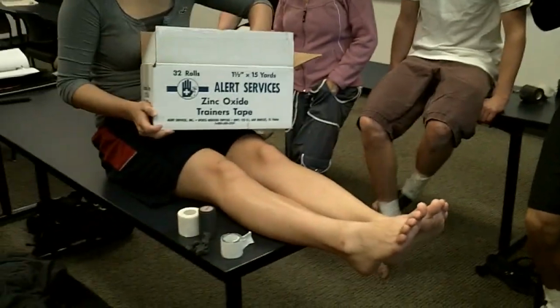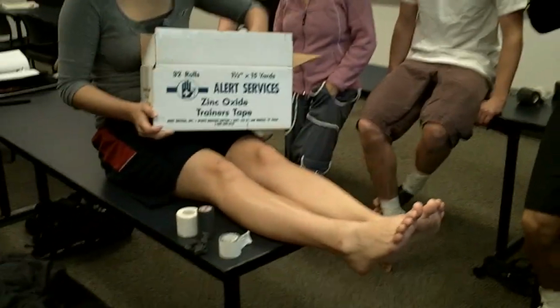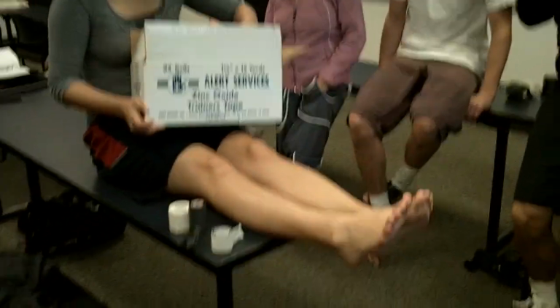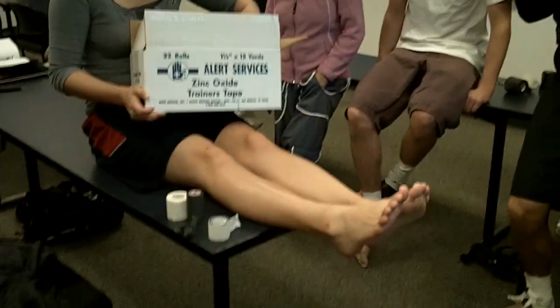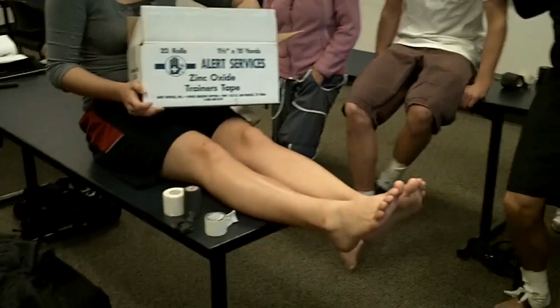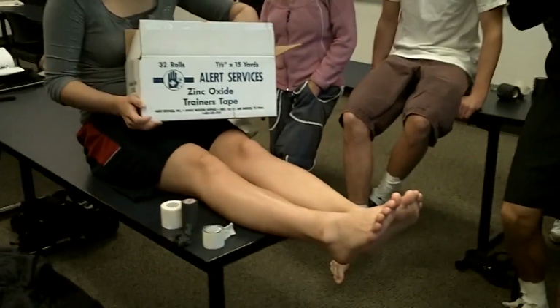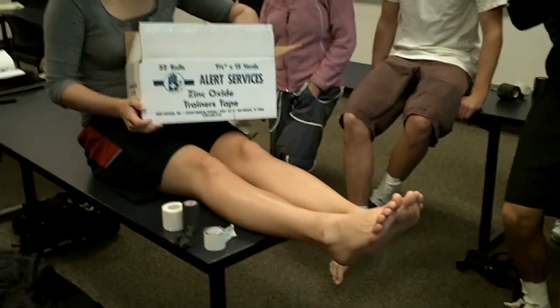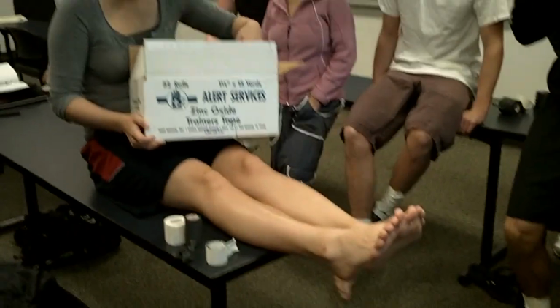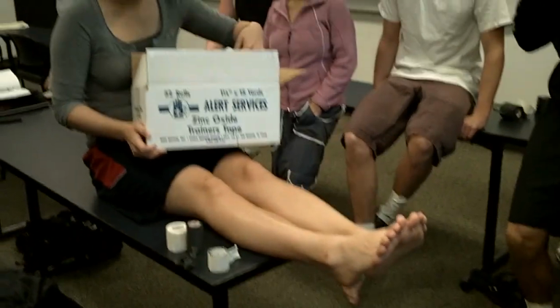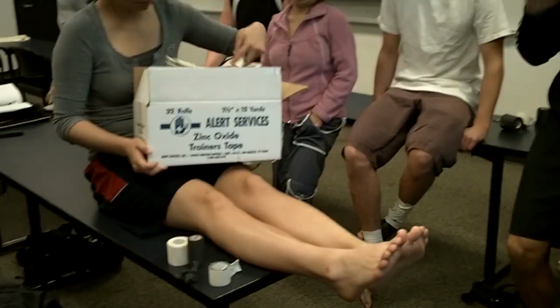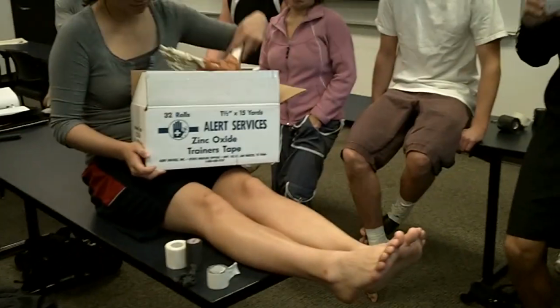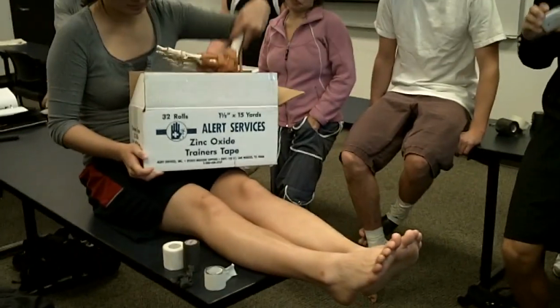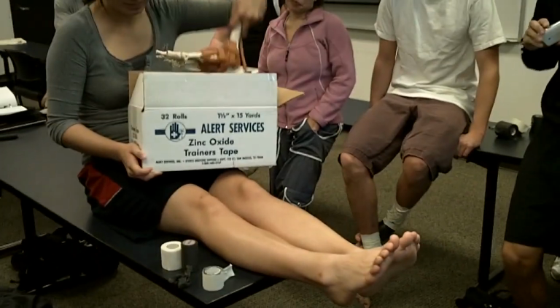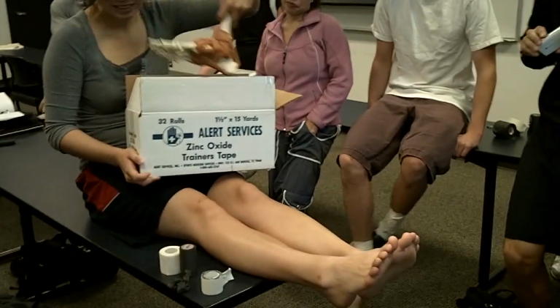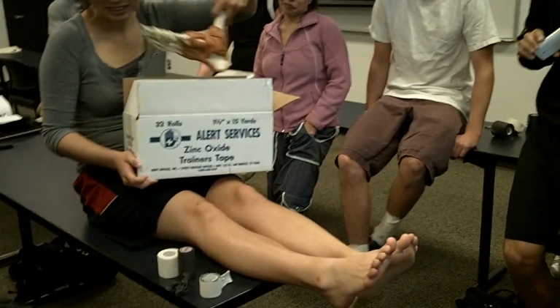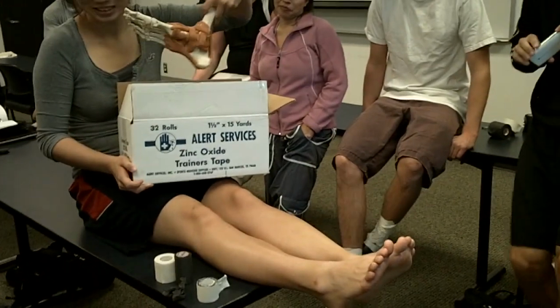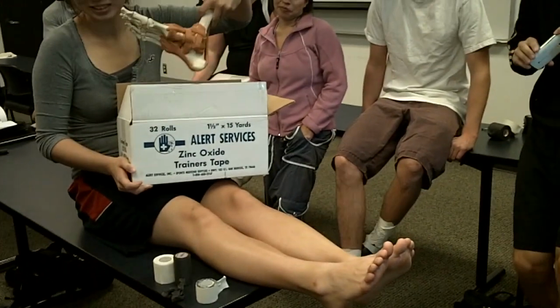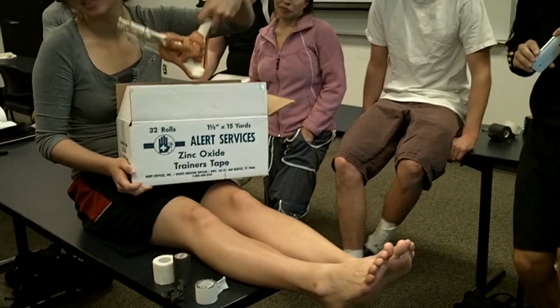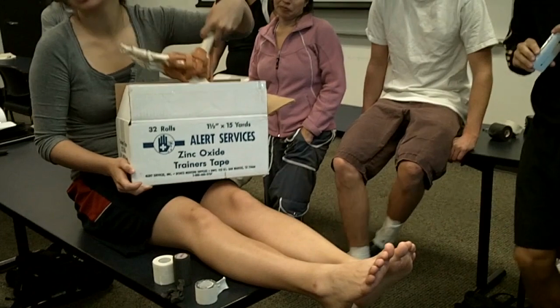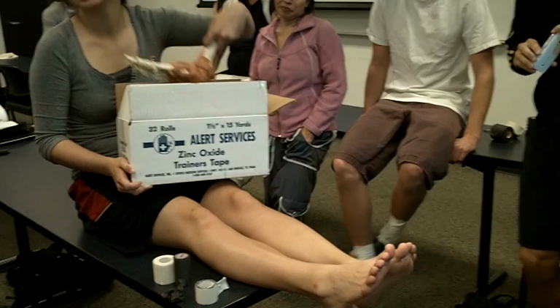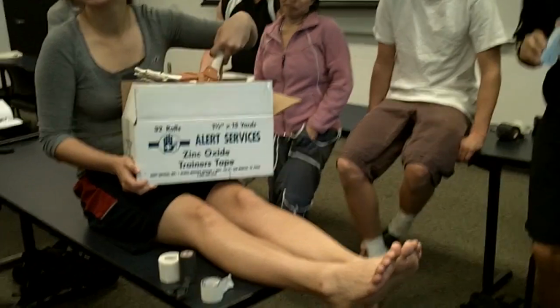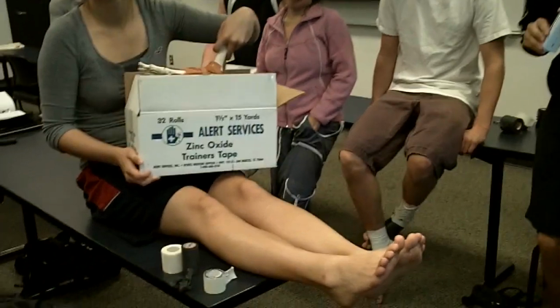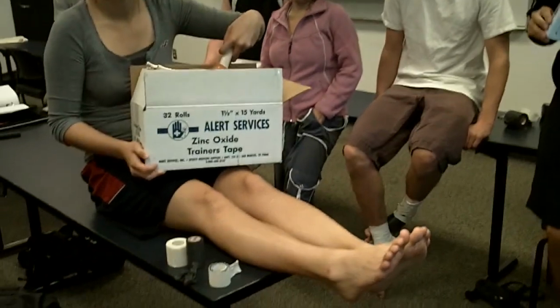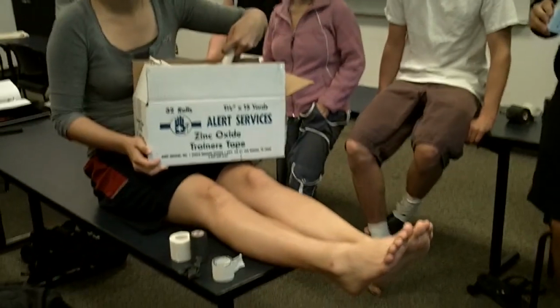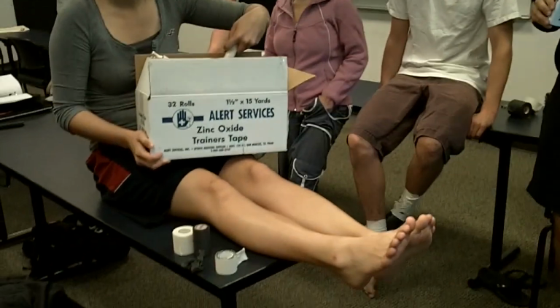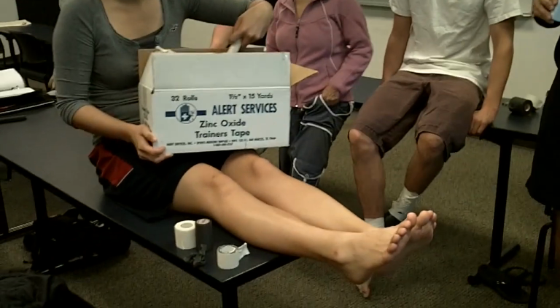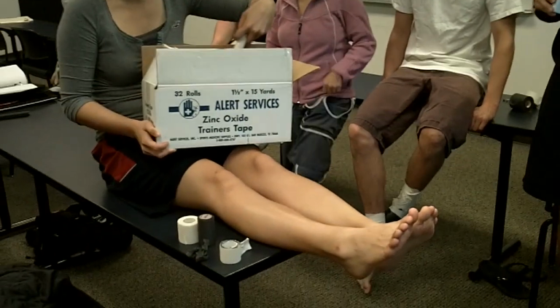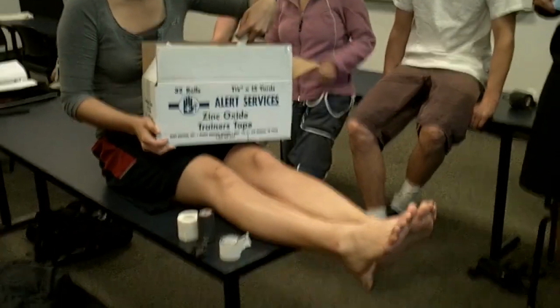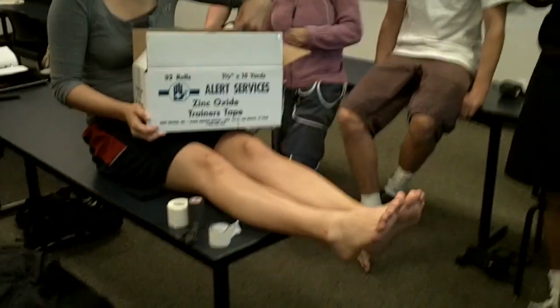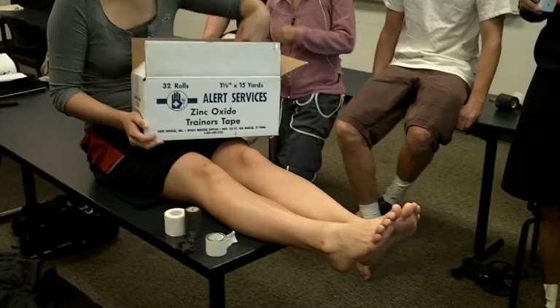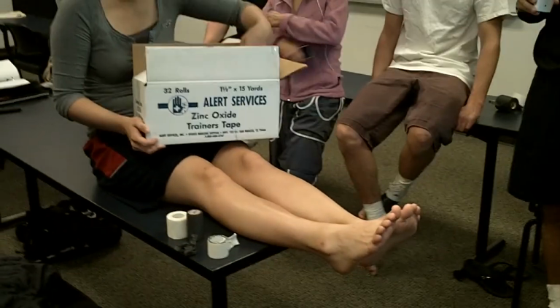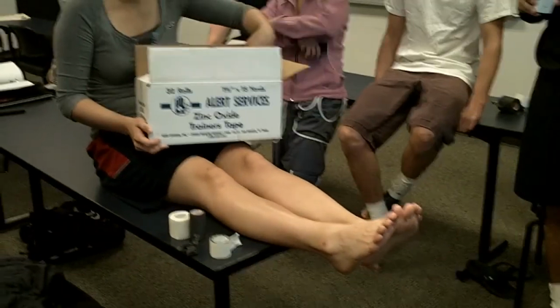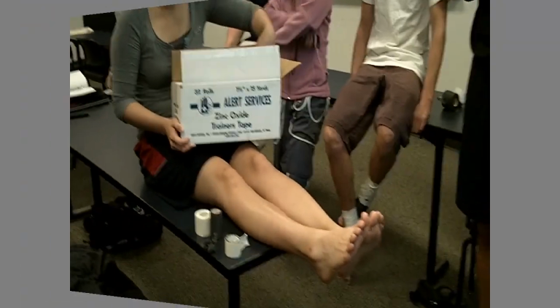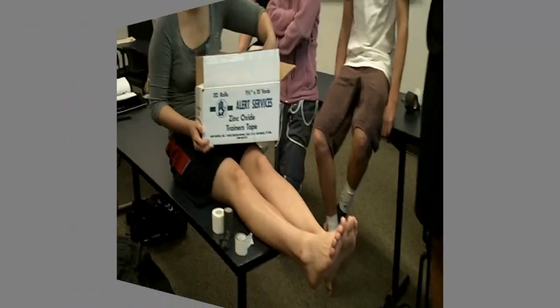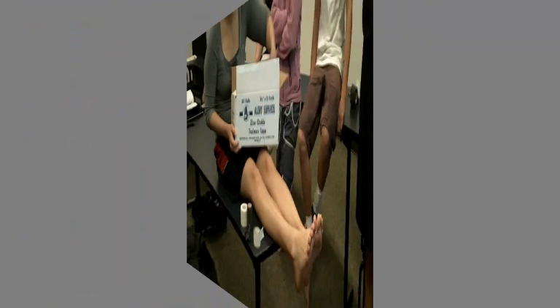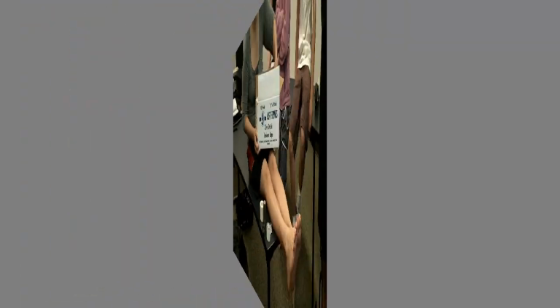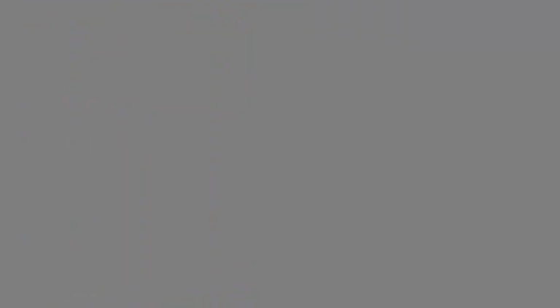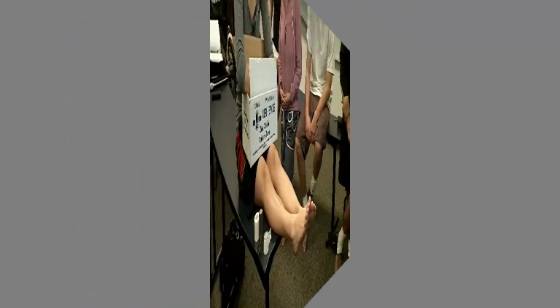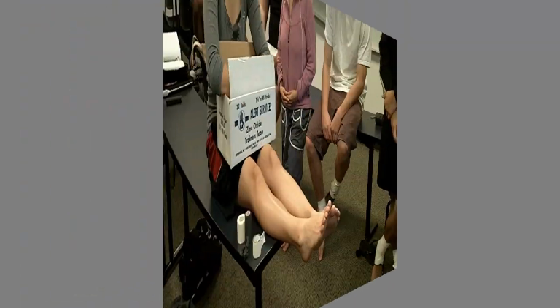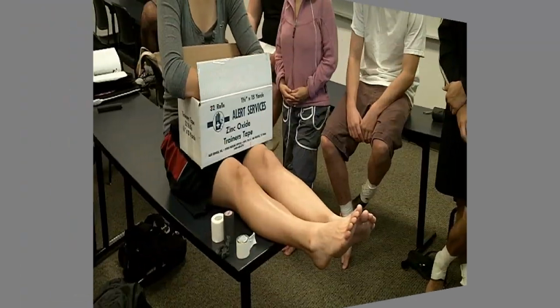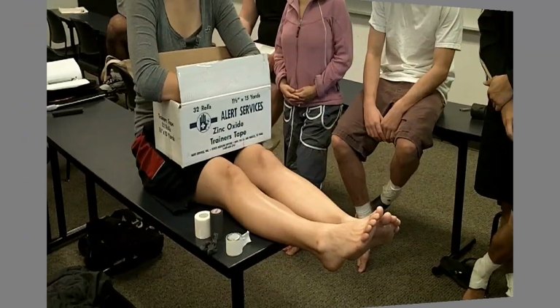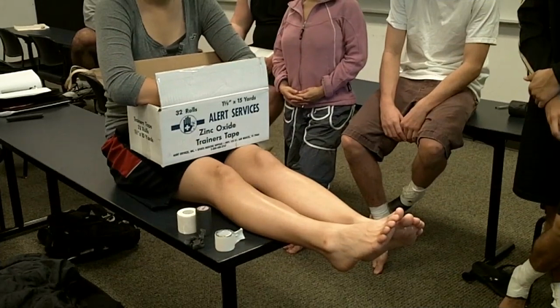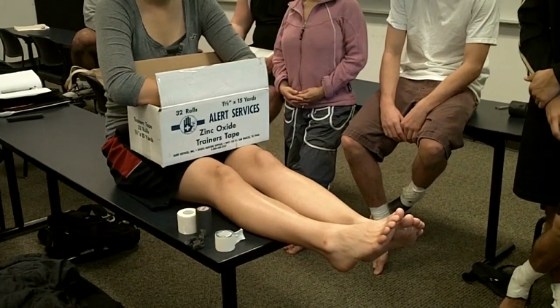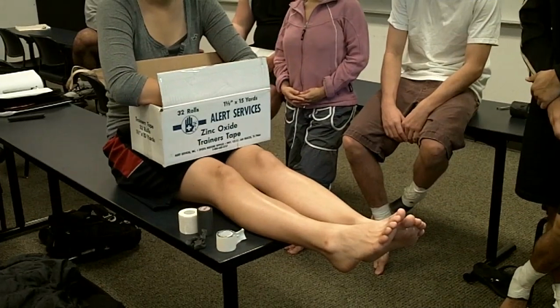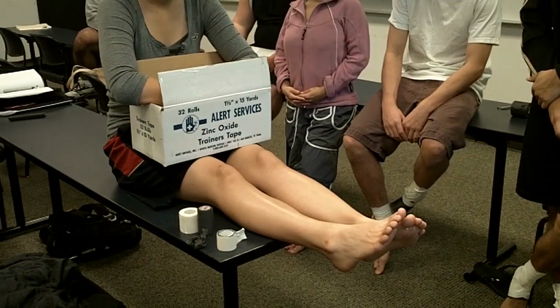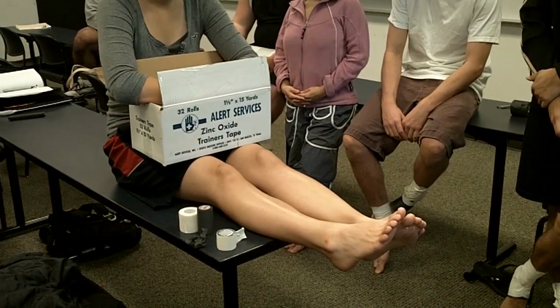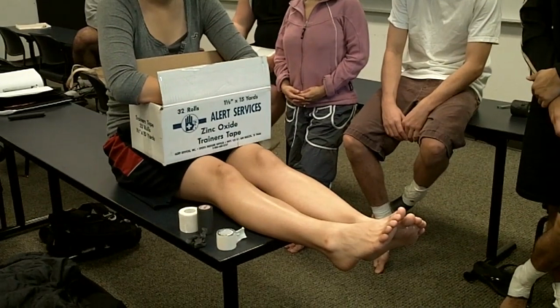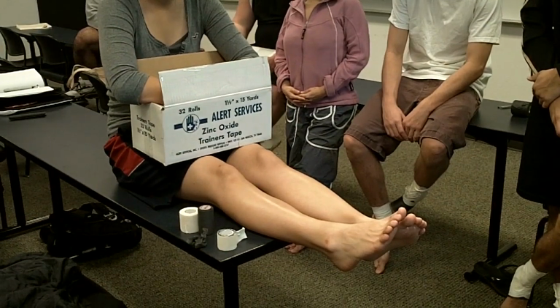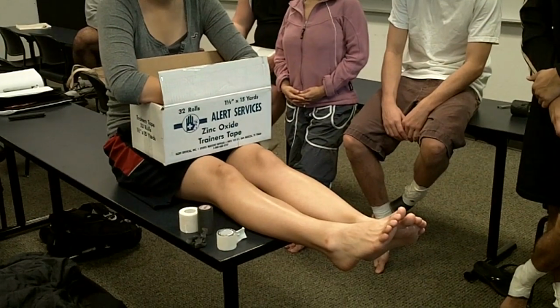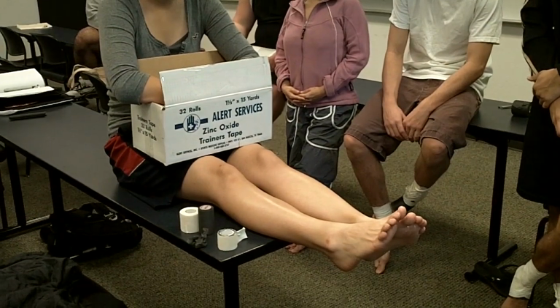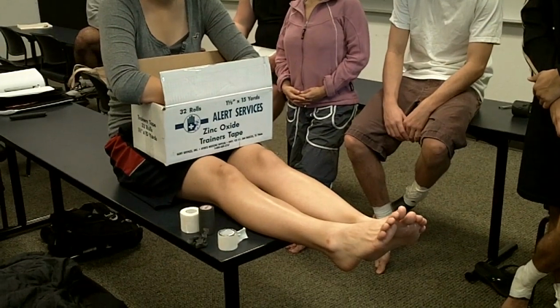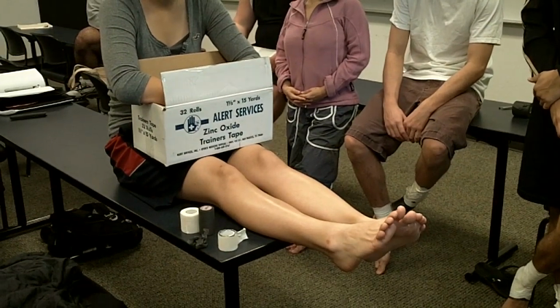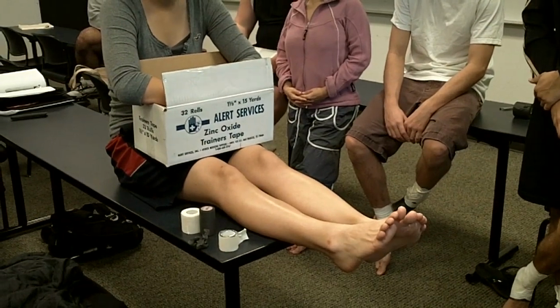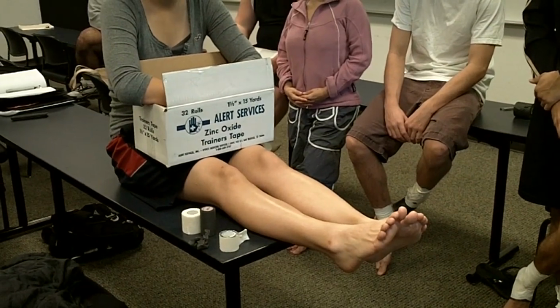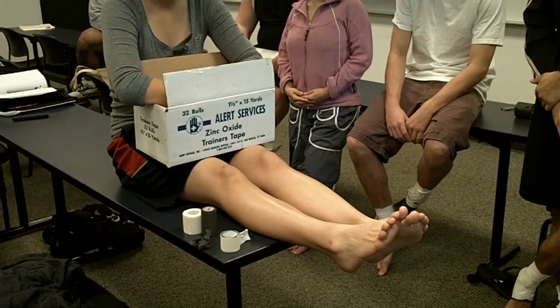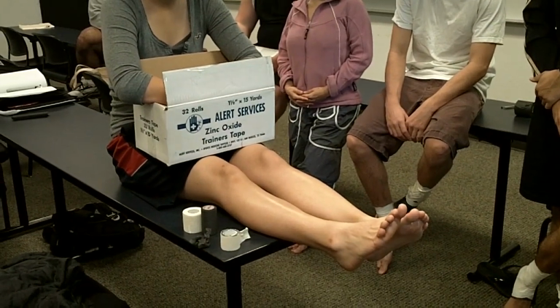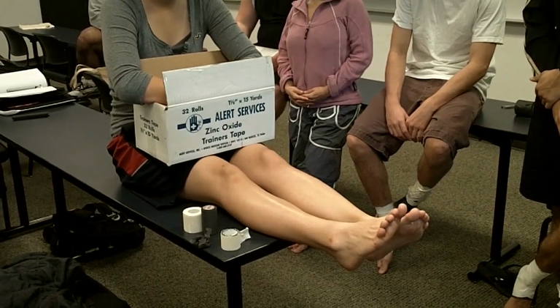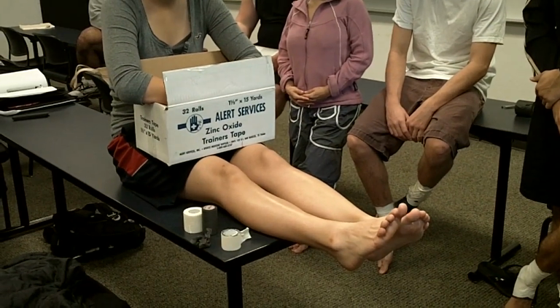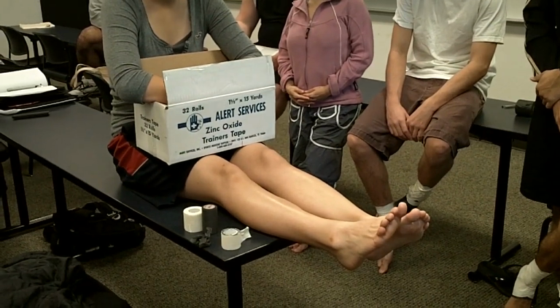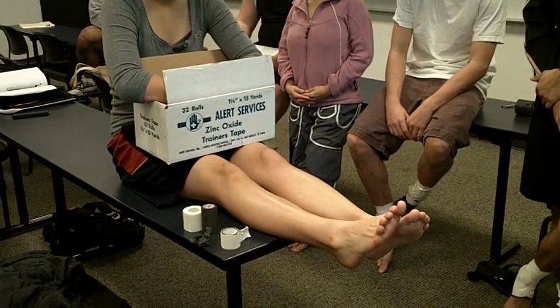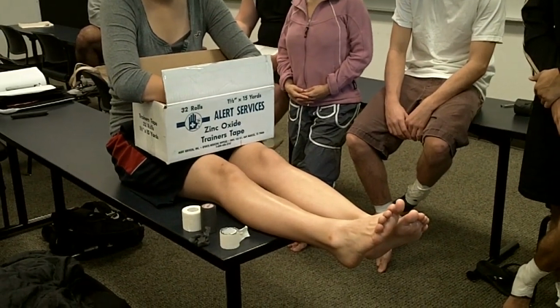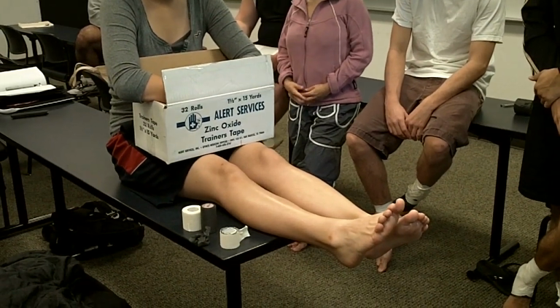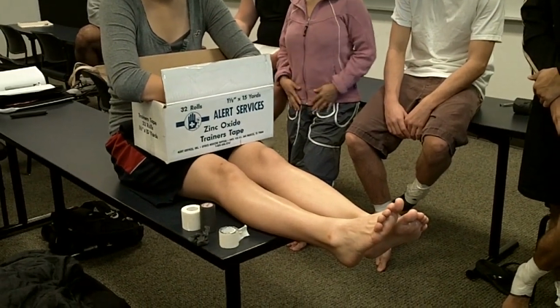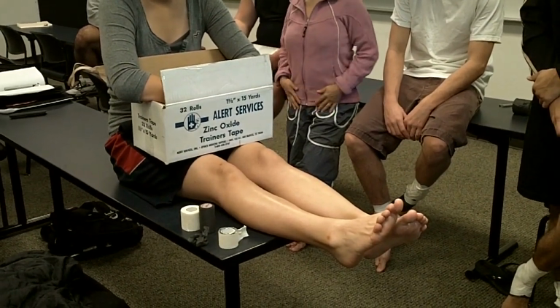Jeff Nelson is very generous to us. Lower leg taping — they have pain.